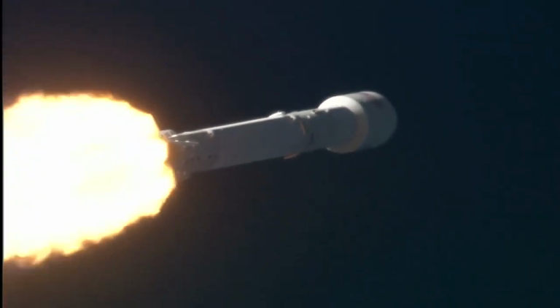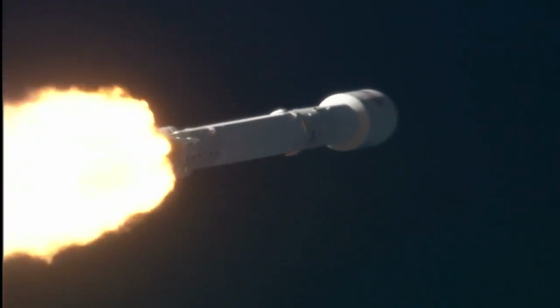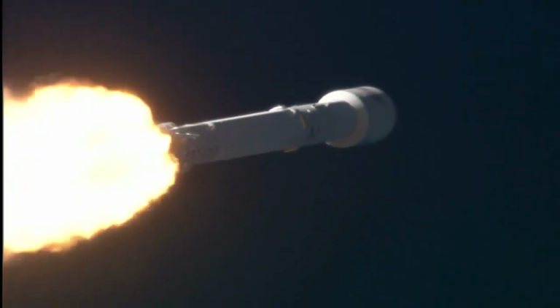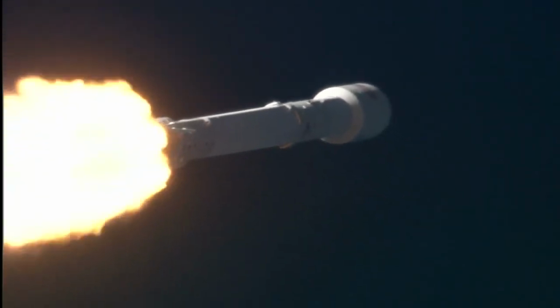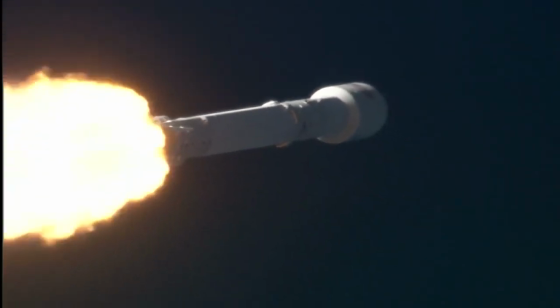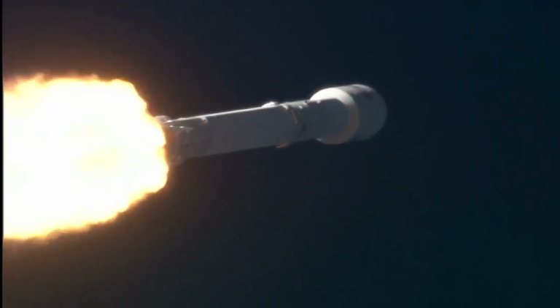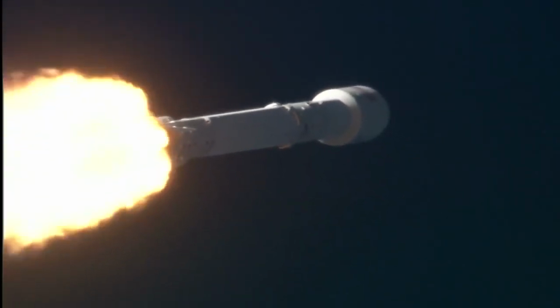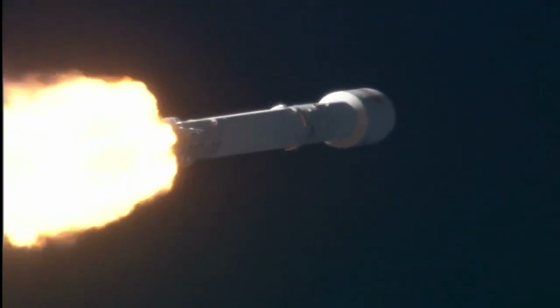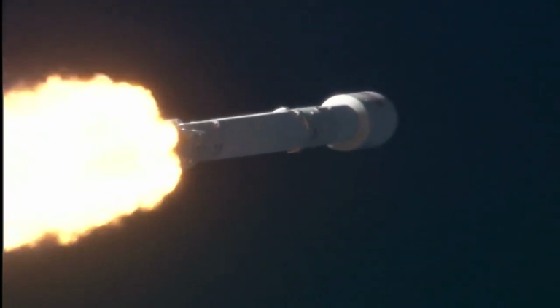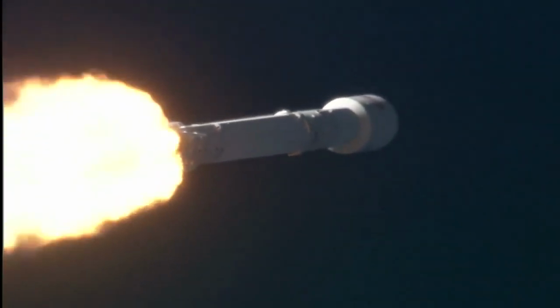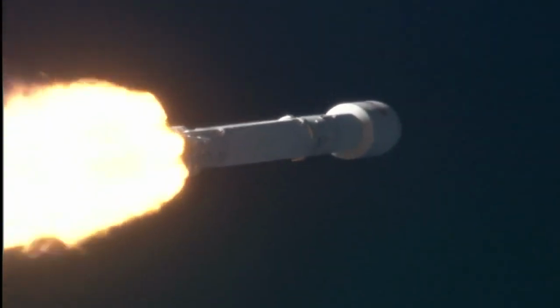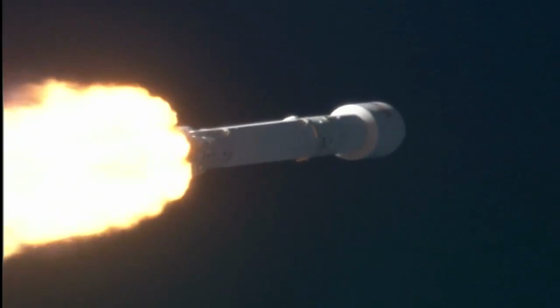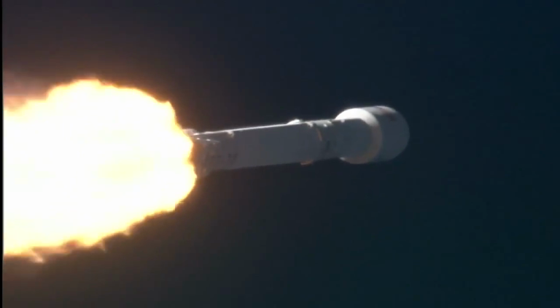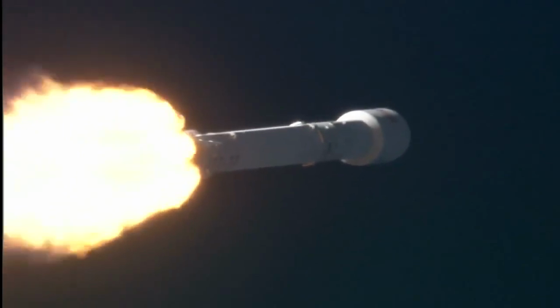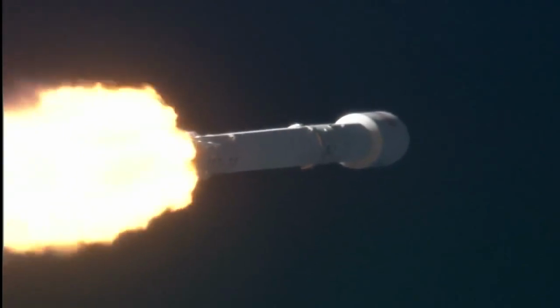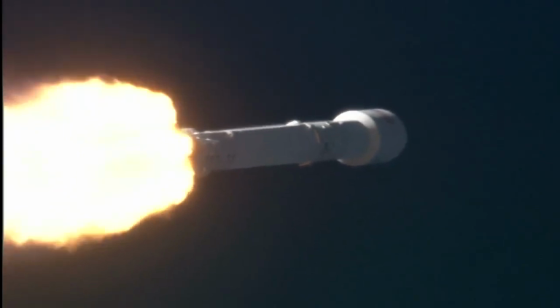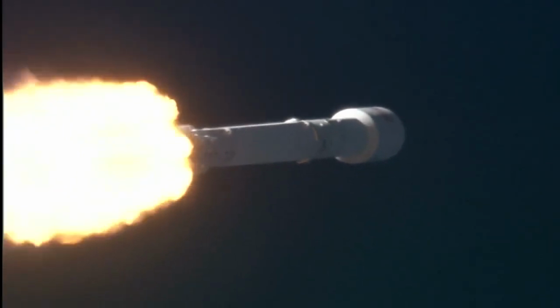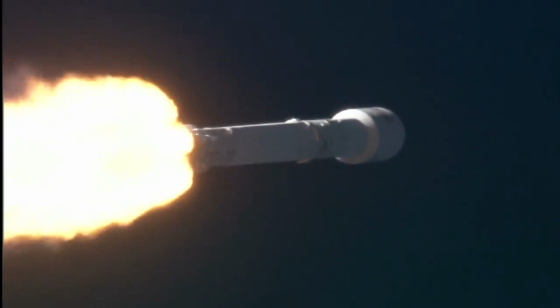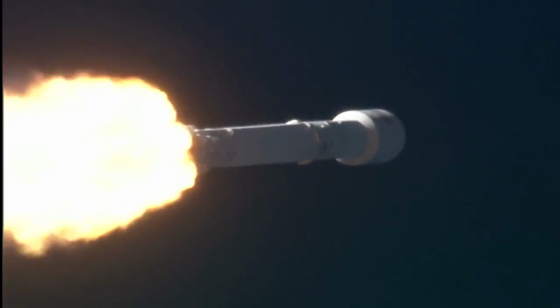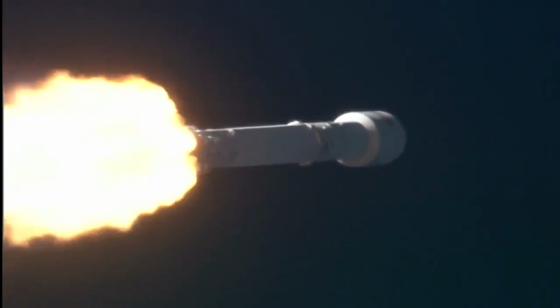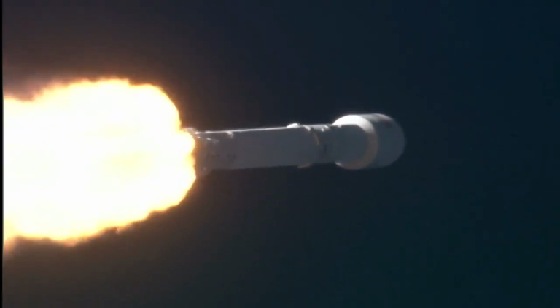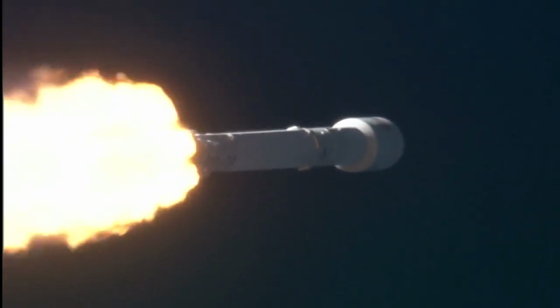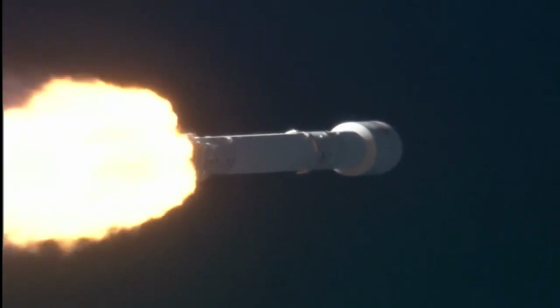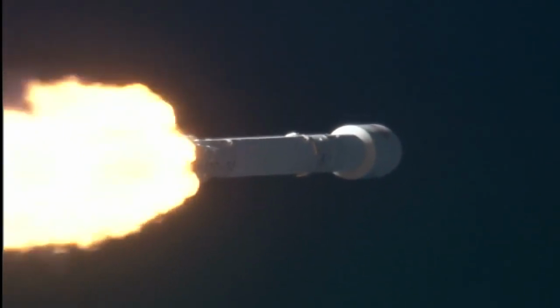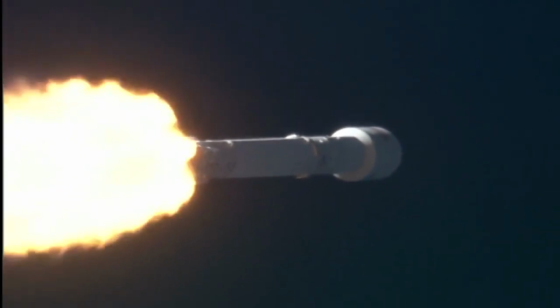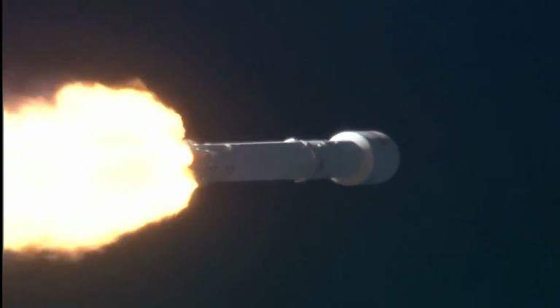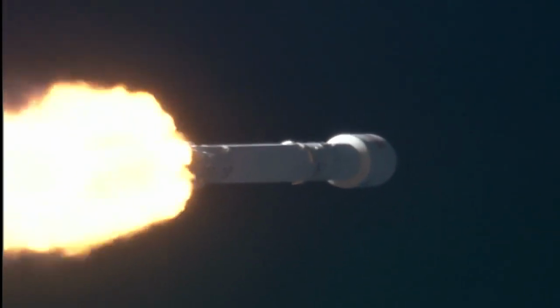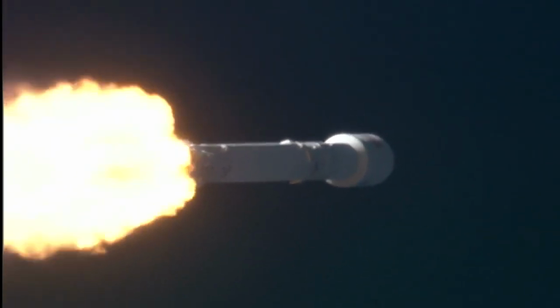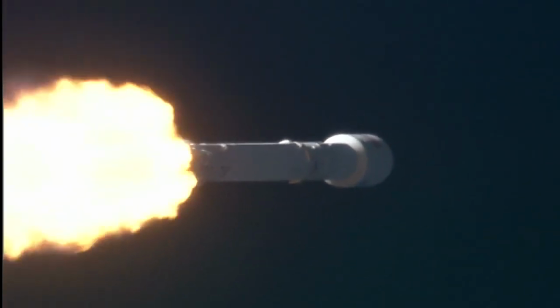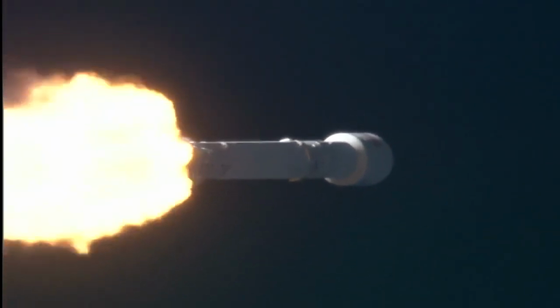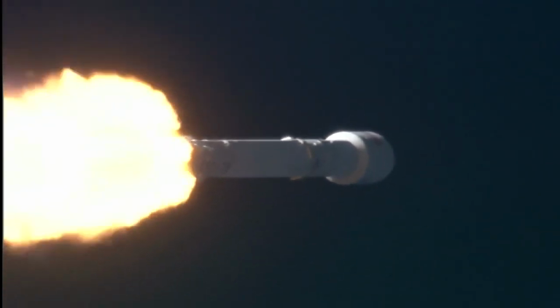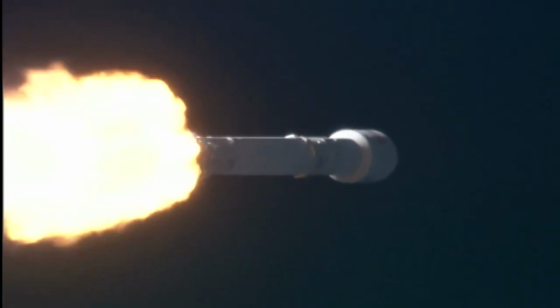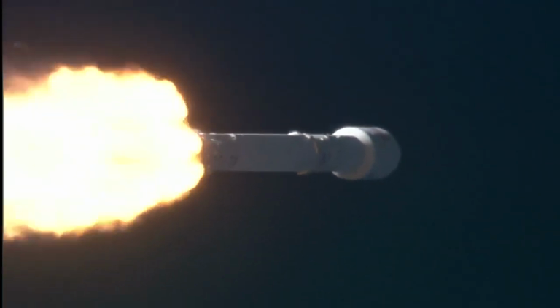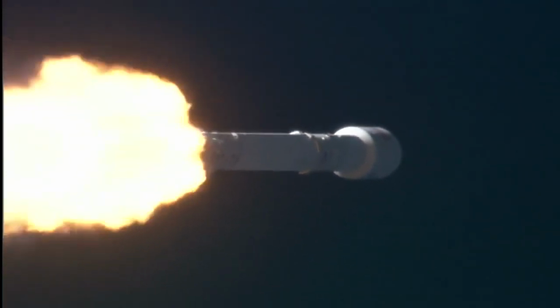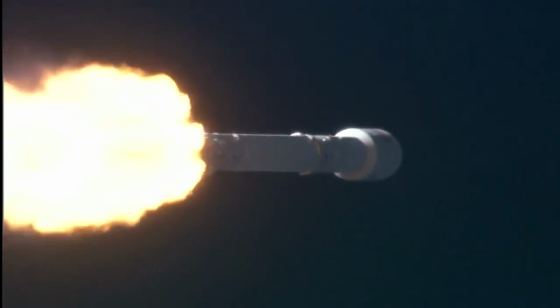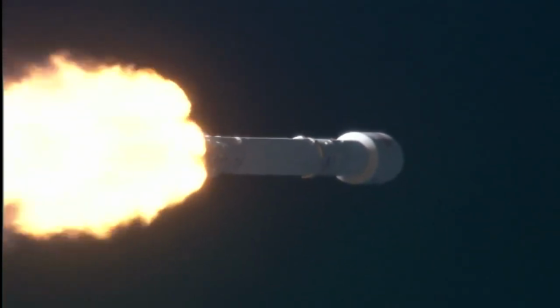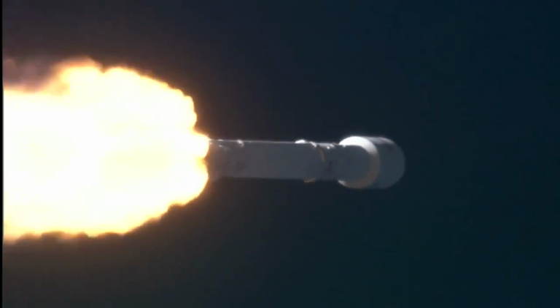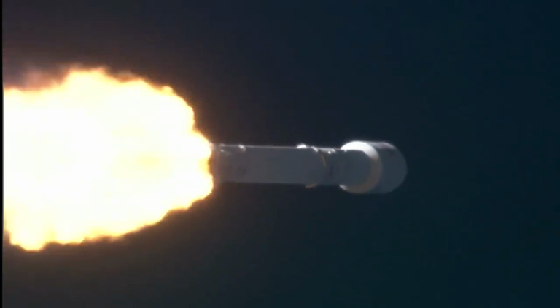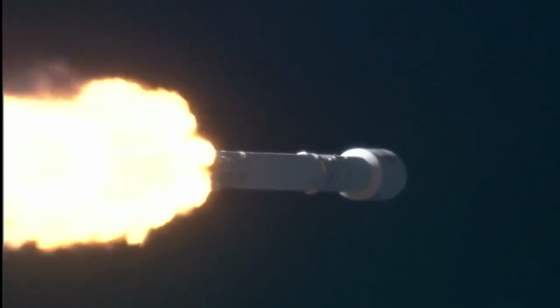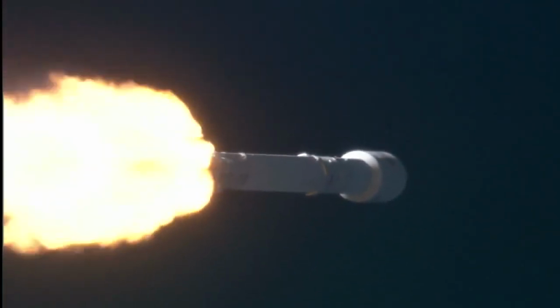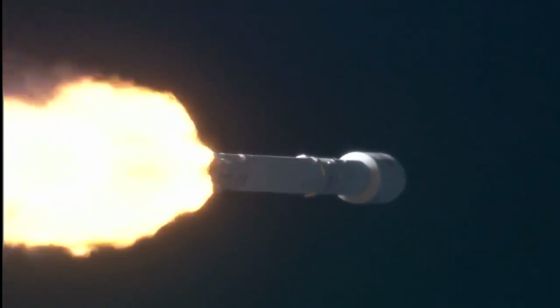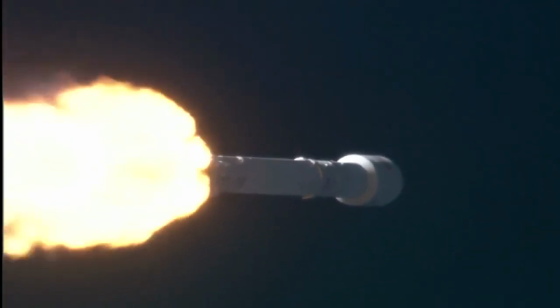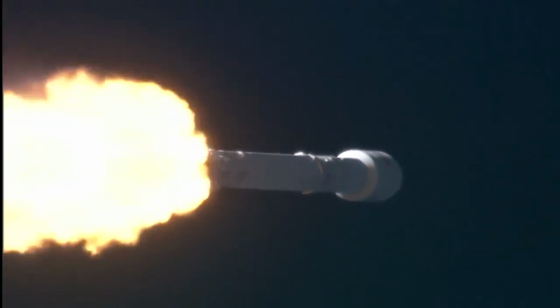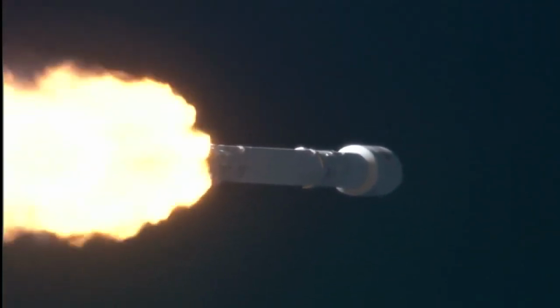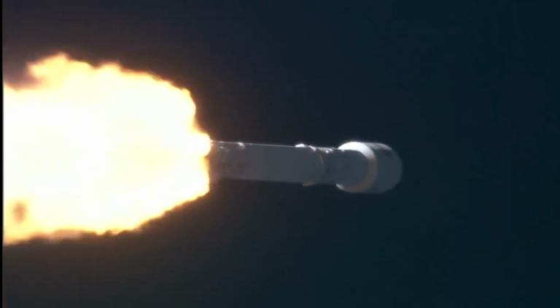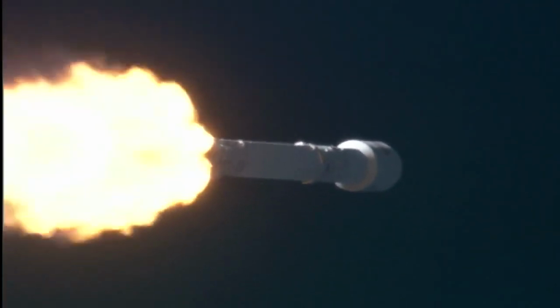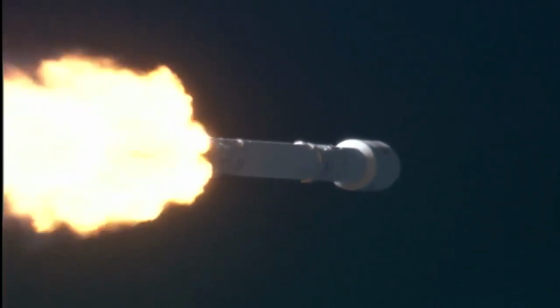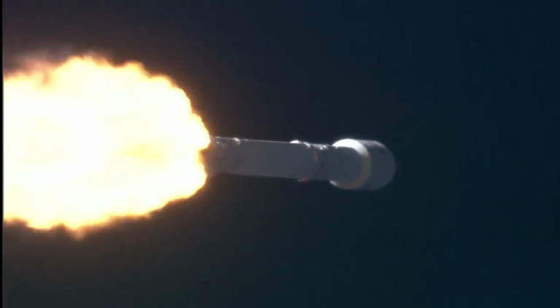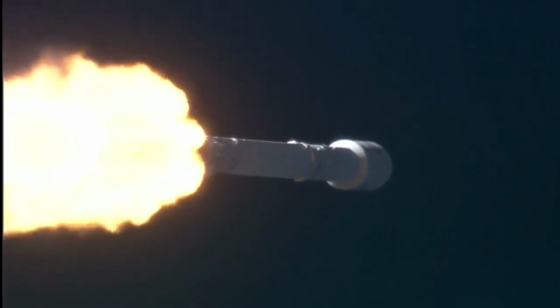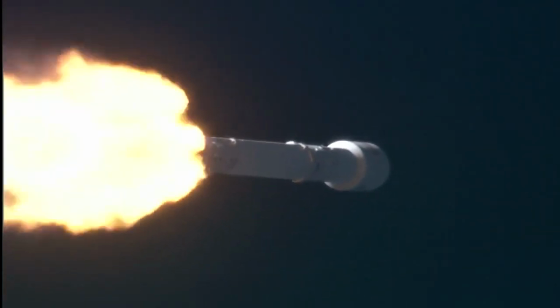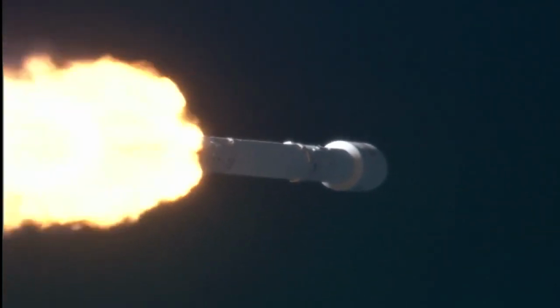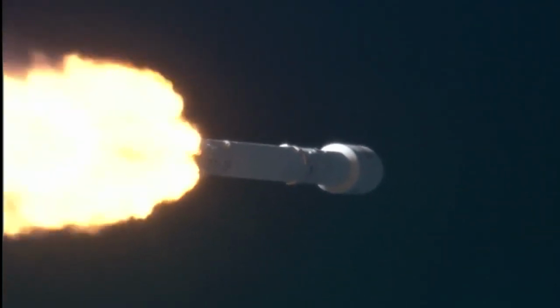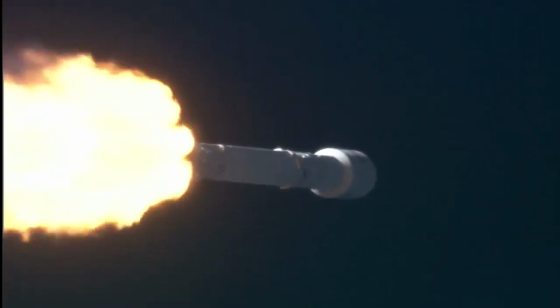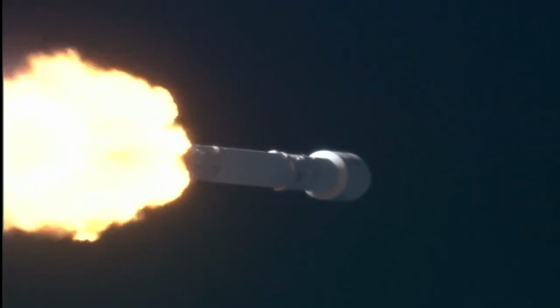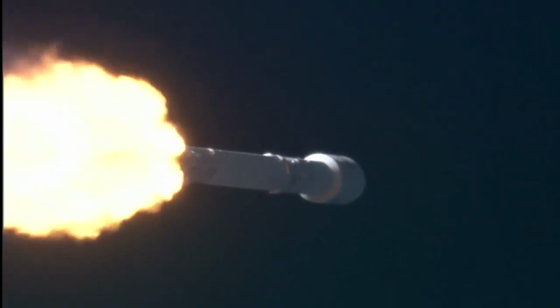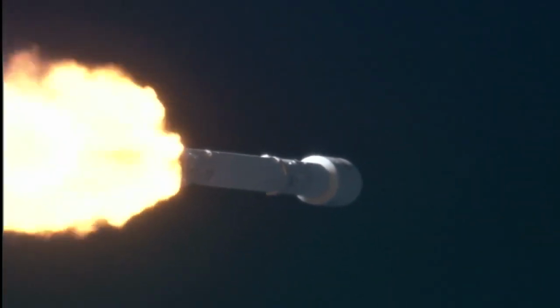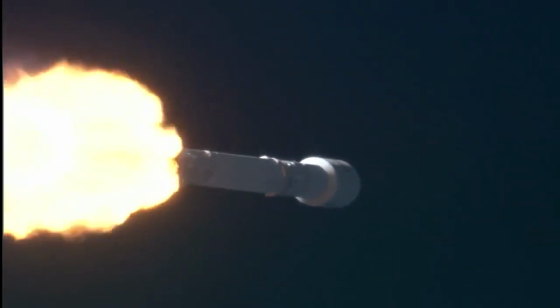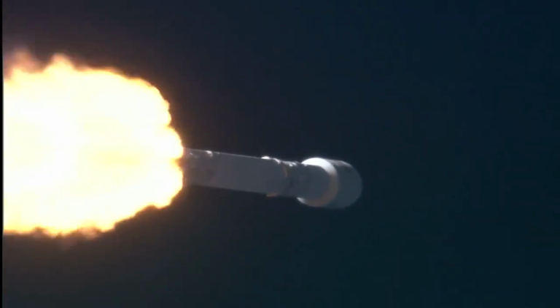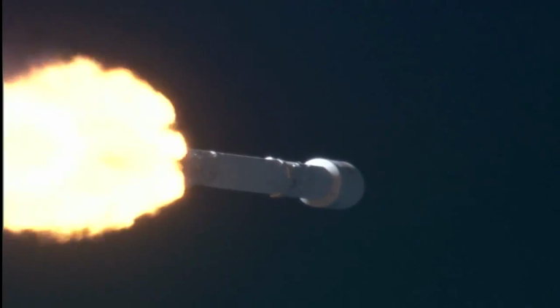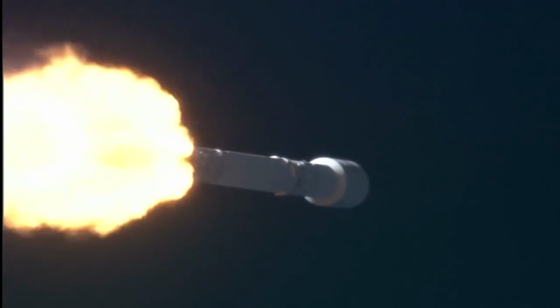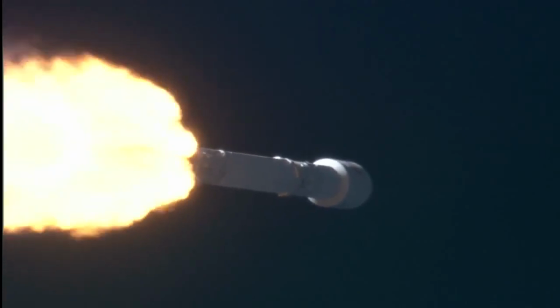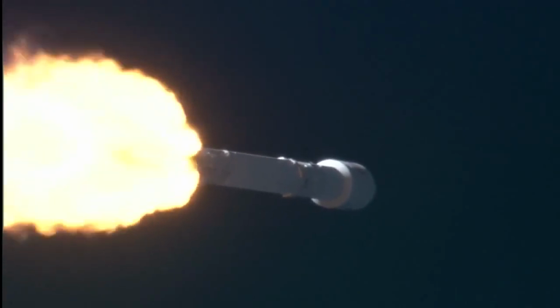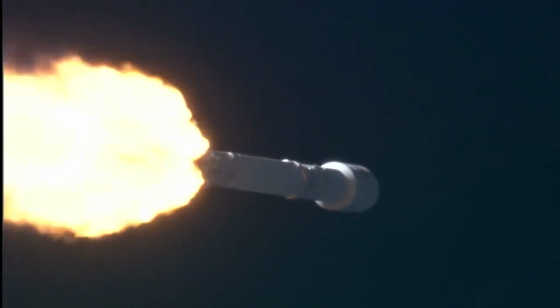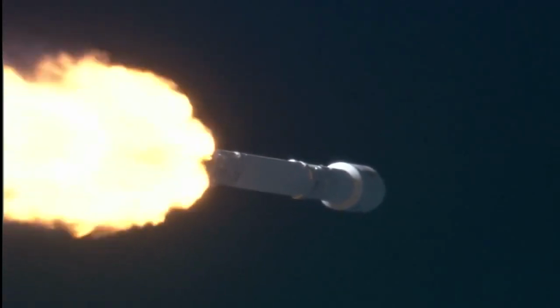First stage propulsion is still nominal. Everything go. Power and telemetry remain nominal. Falcon and Discover passing through Max-Q.